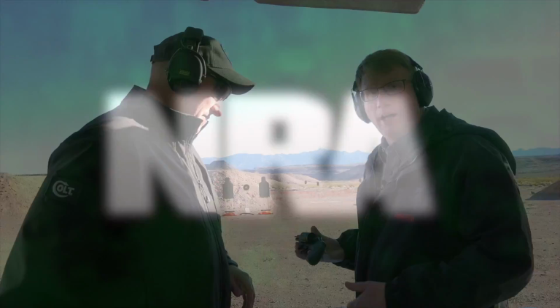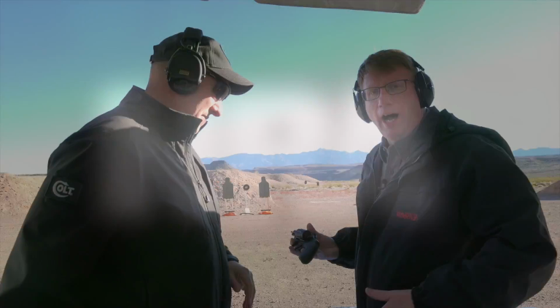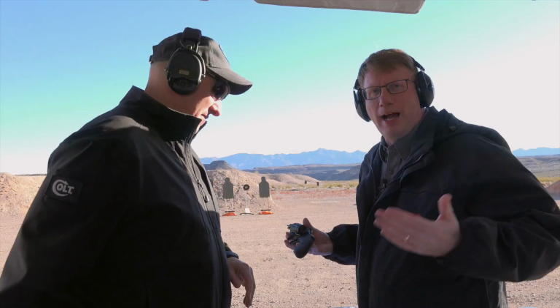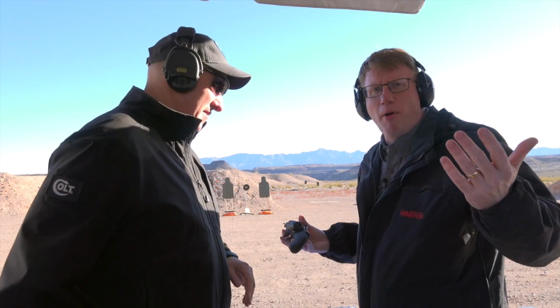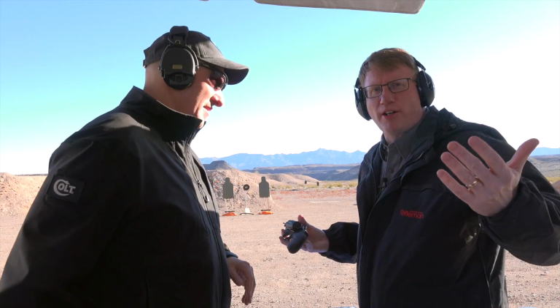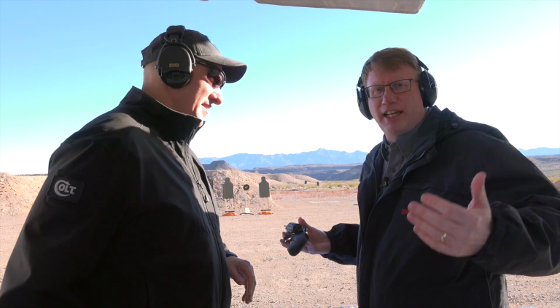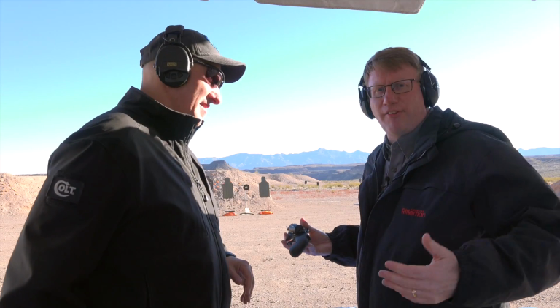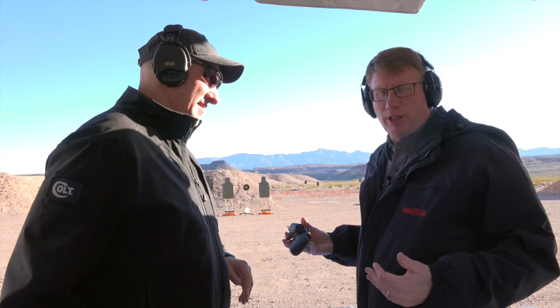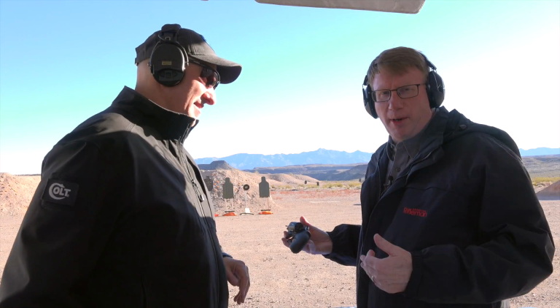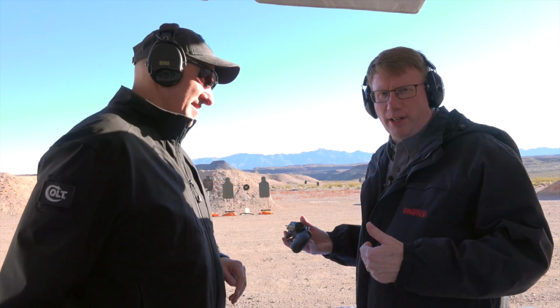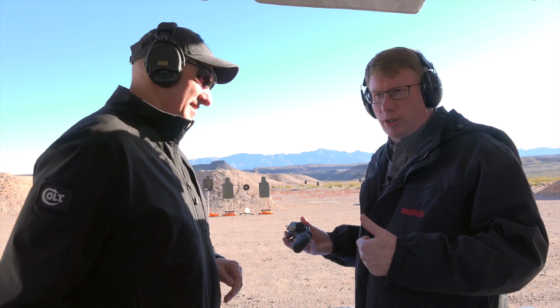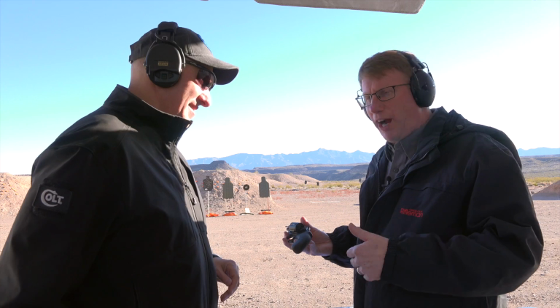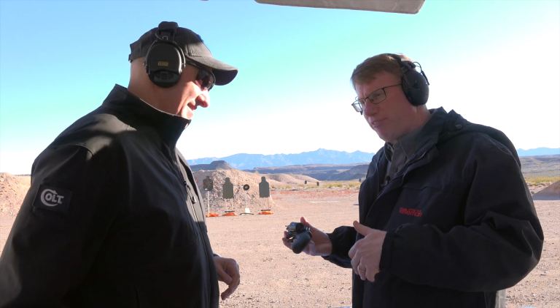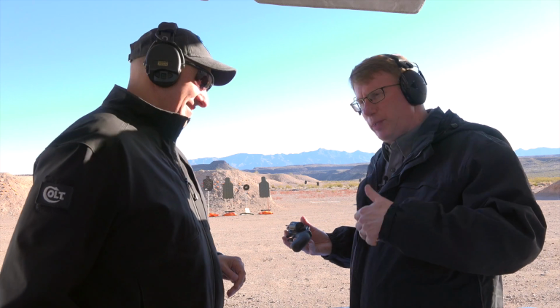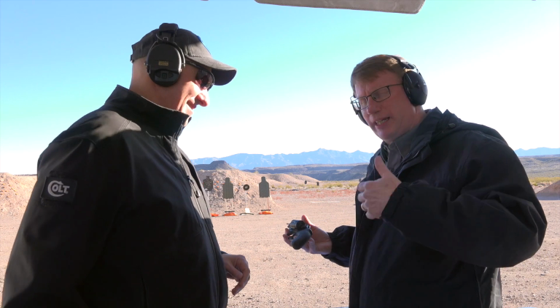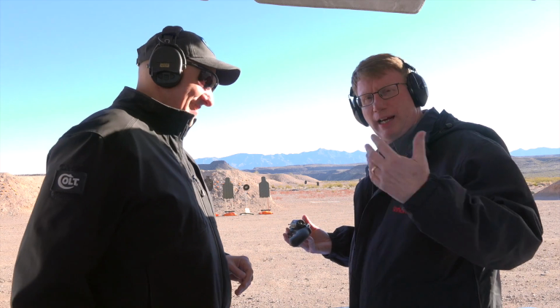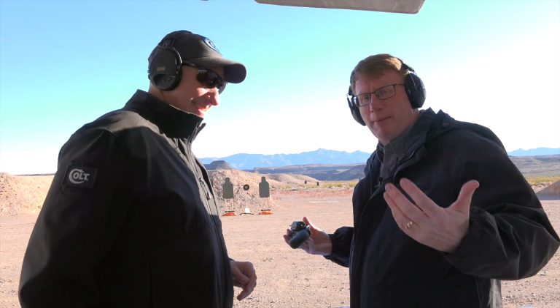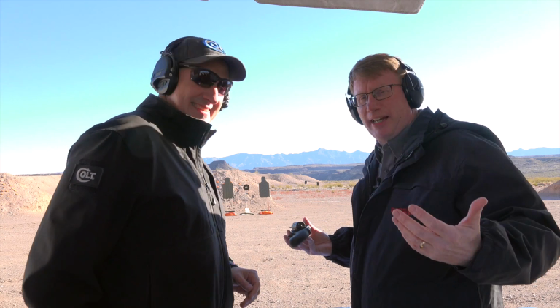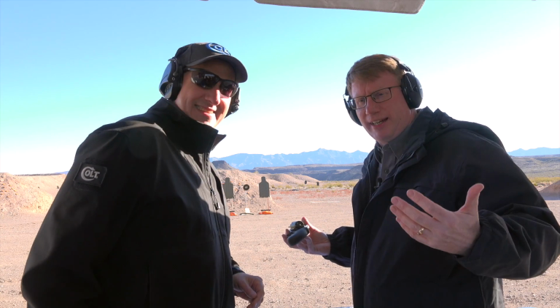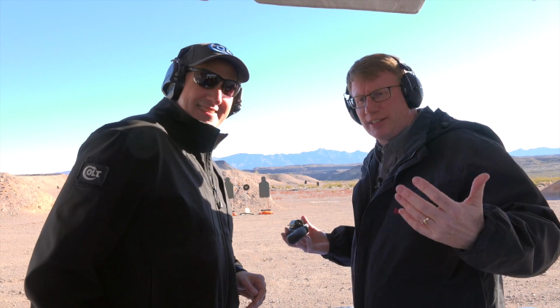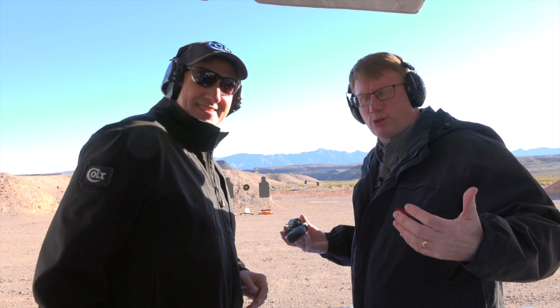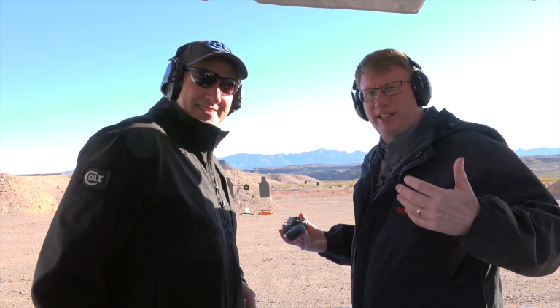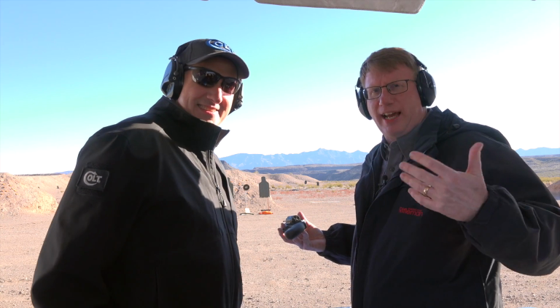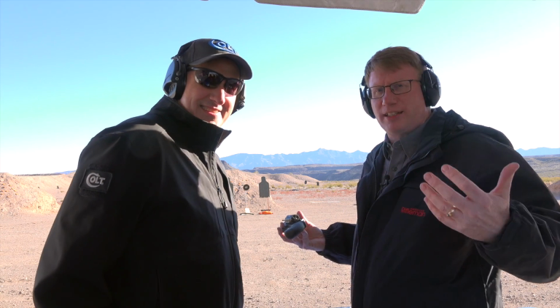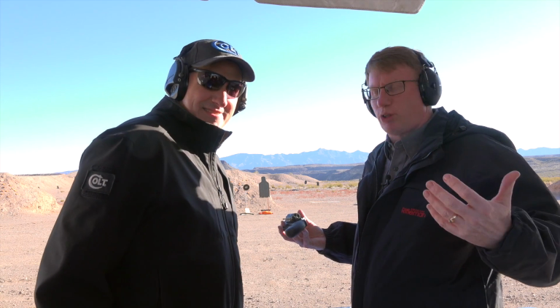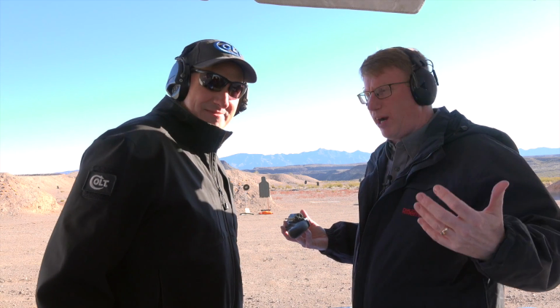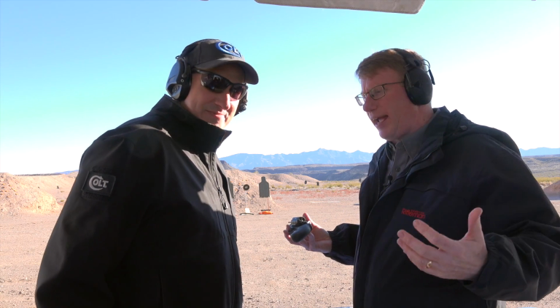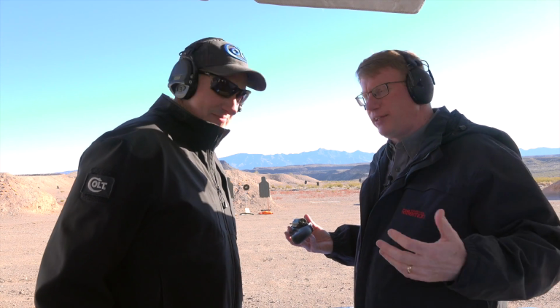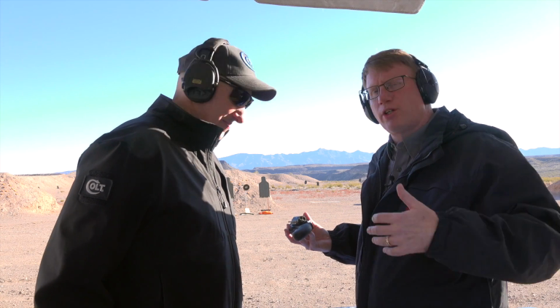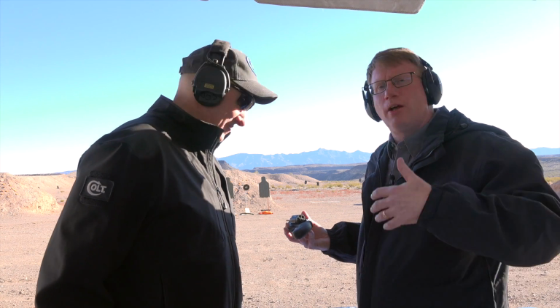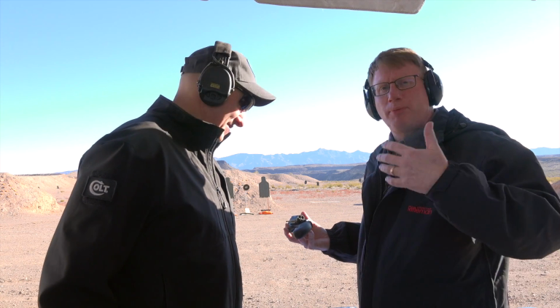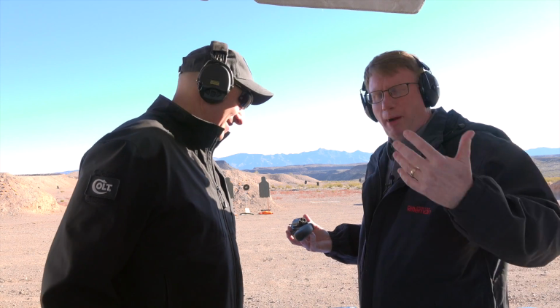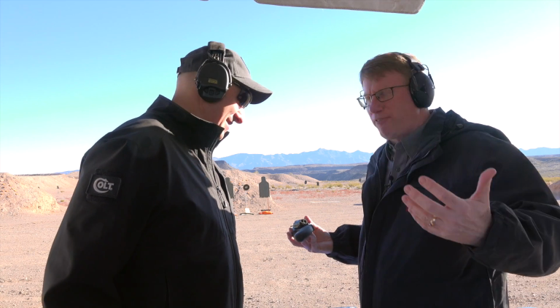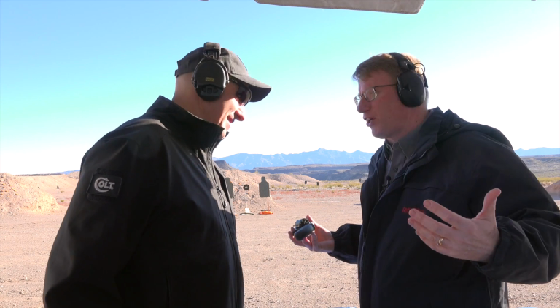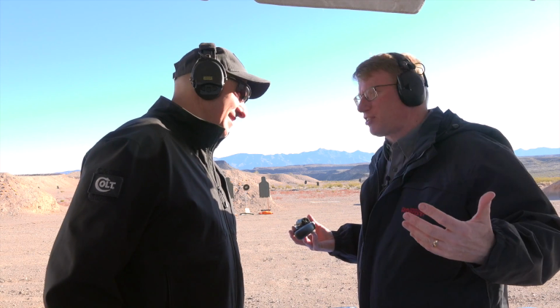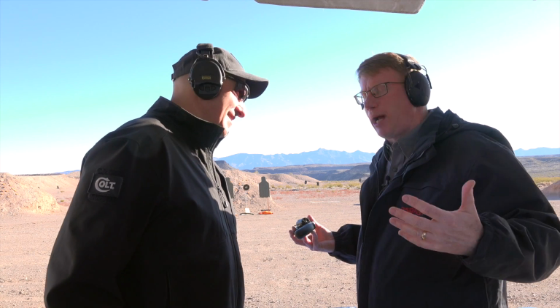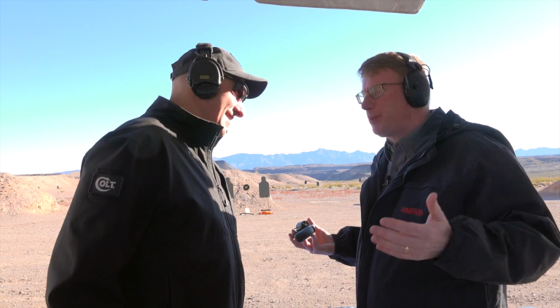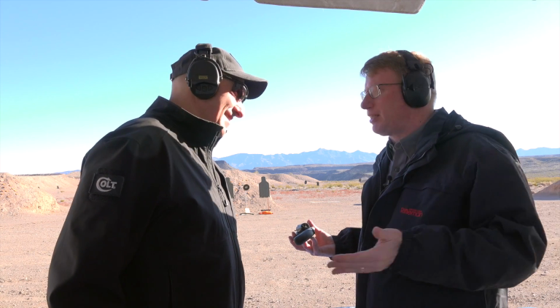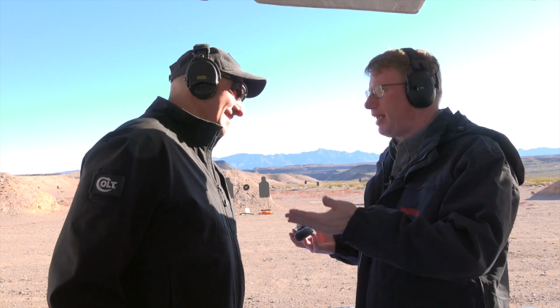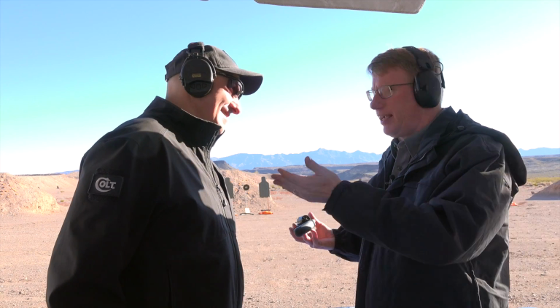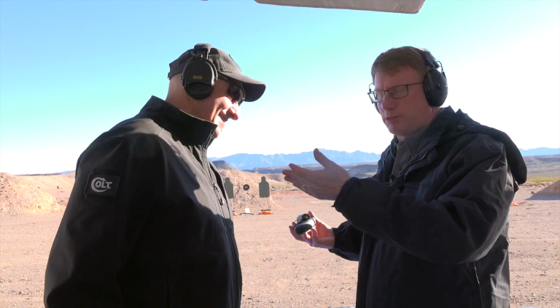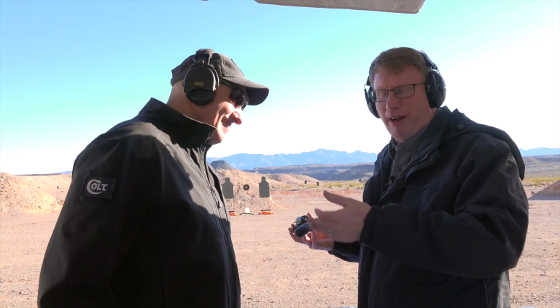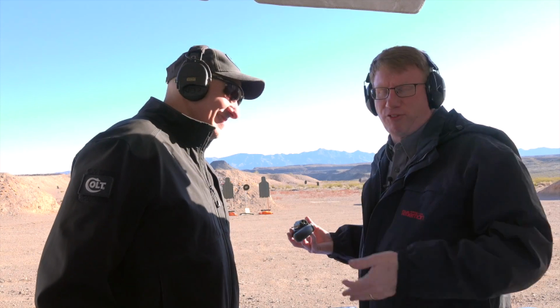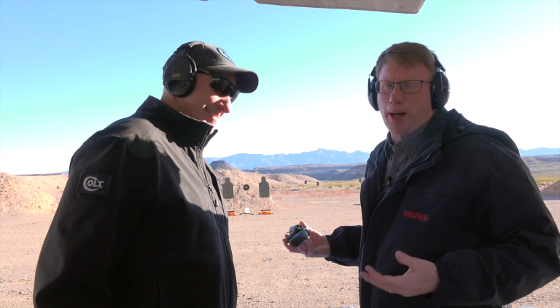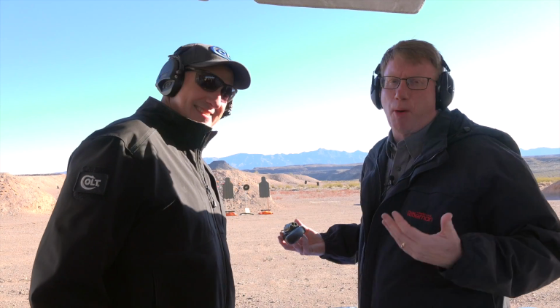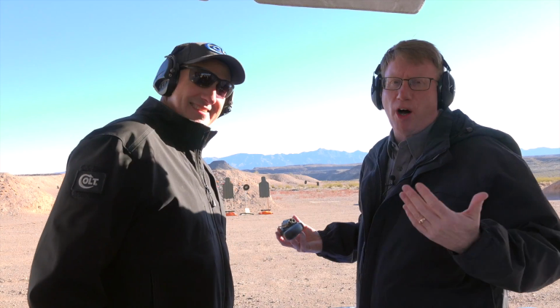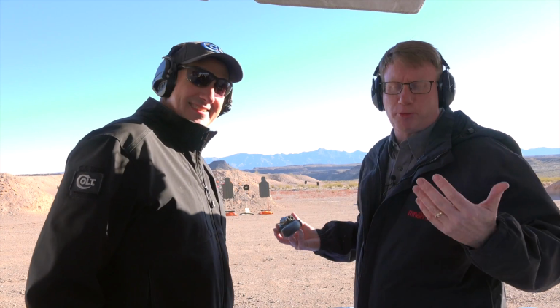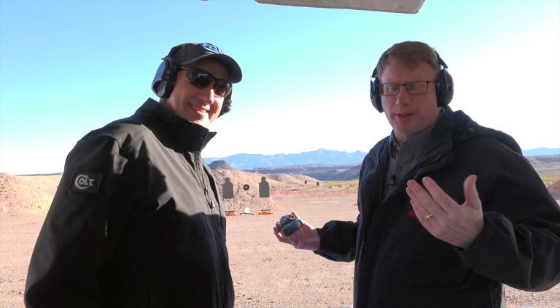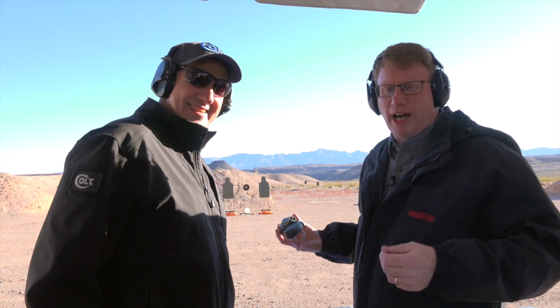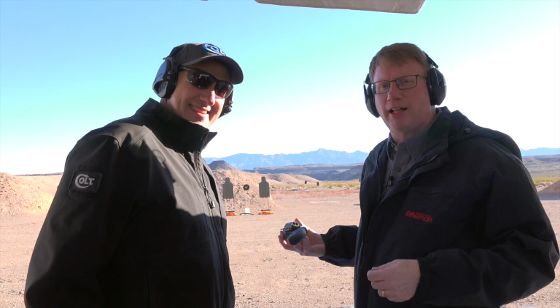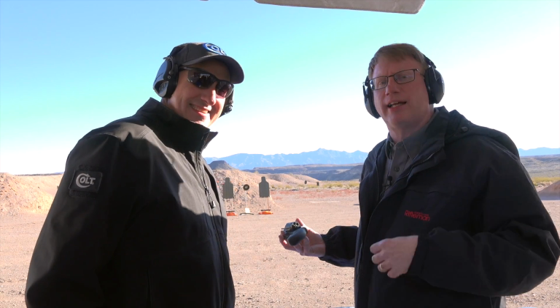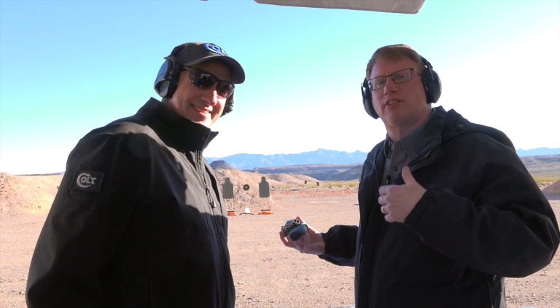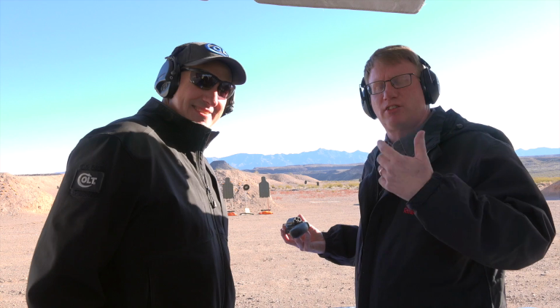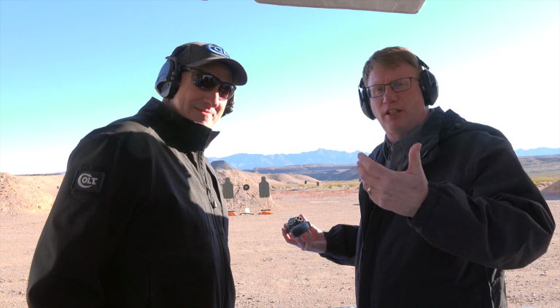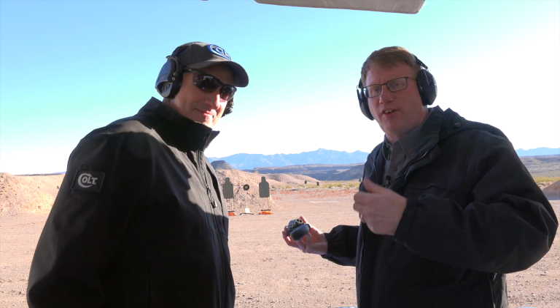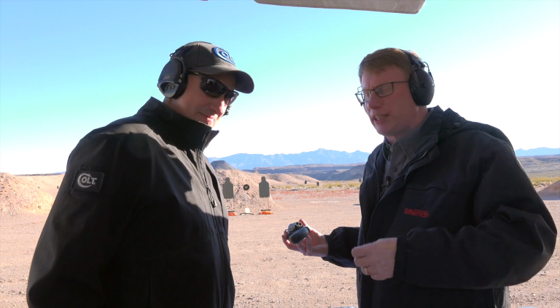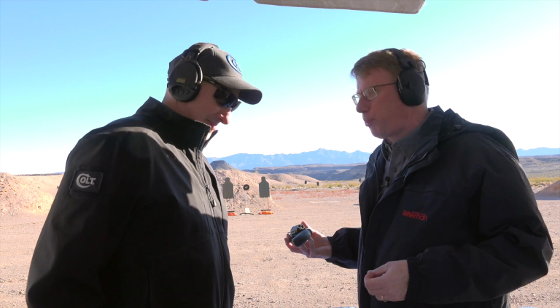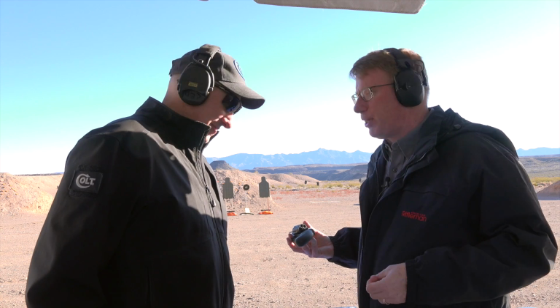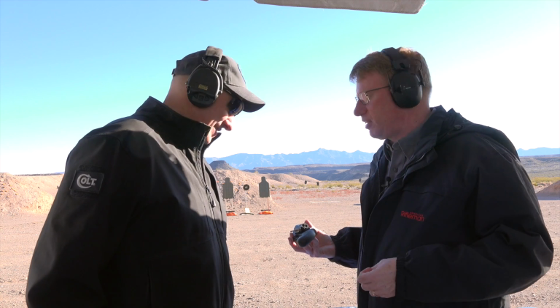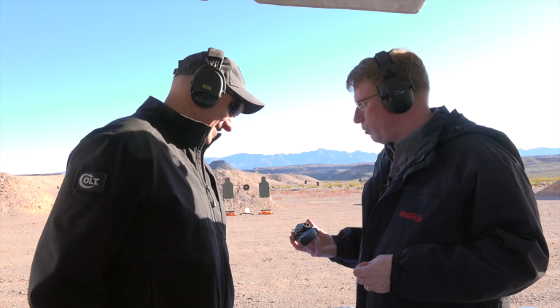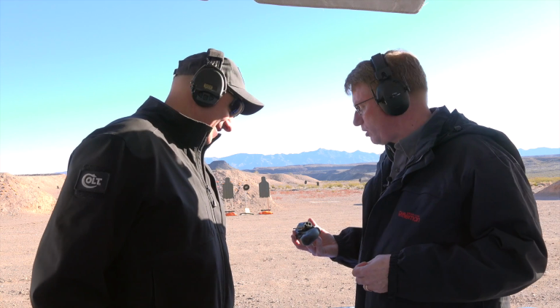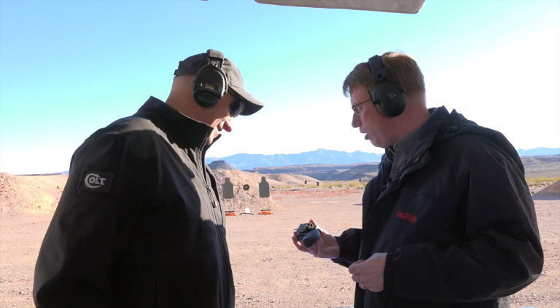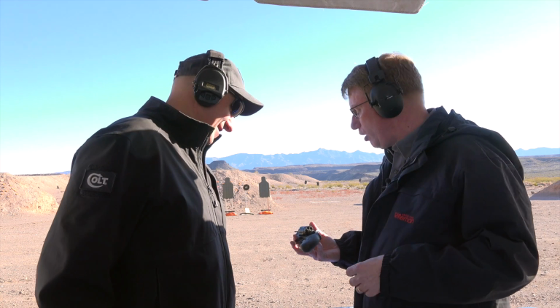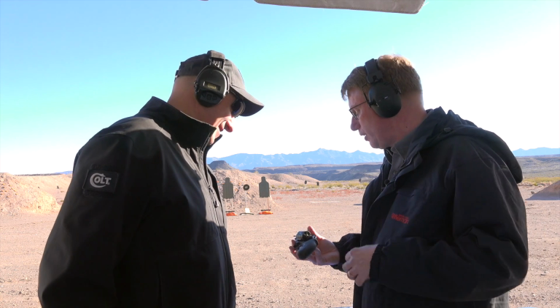Hi, I'm Mark Keefe with American Rifleman, and I'm at Industry Day at the Range. My first stop of the day is my friend Paul Spitali. He's the Senior Vice President with Colt.